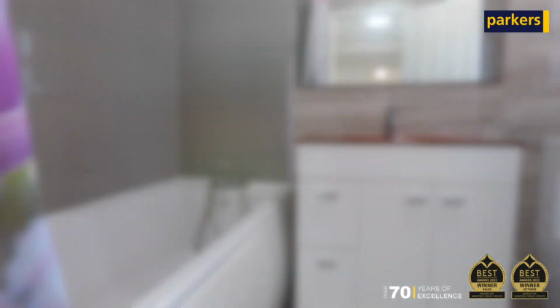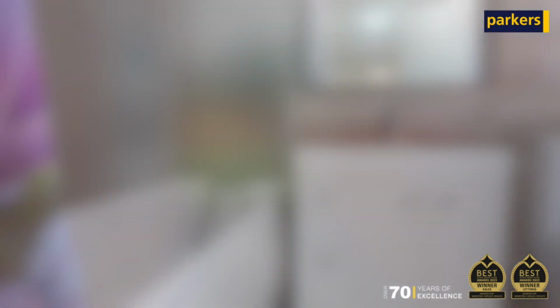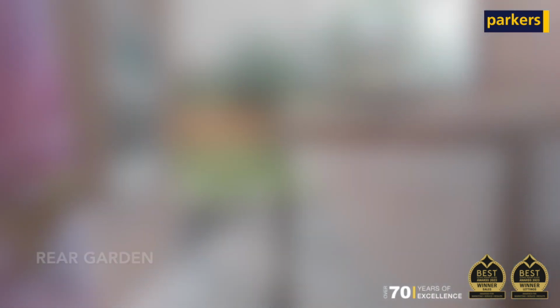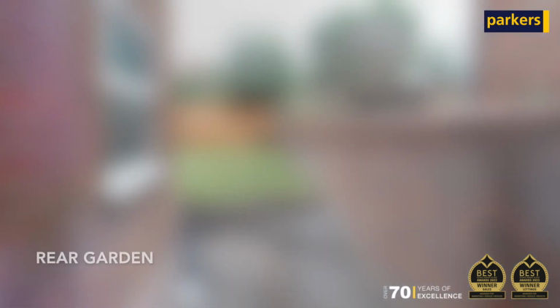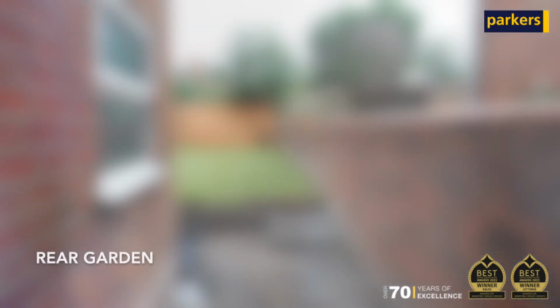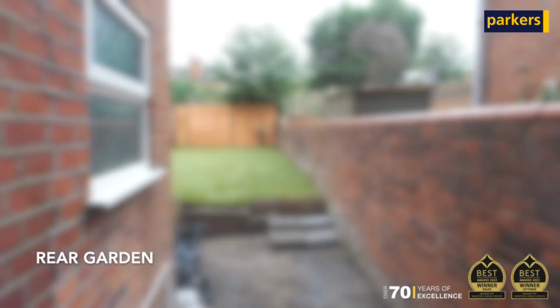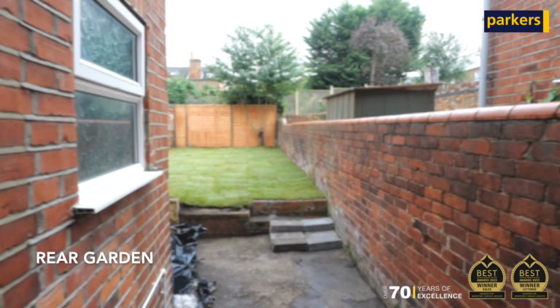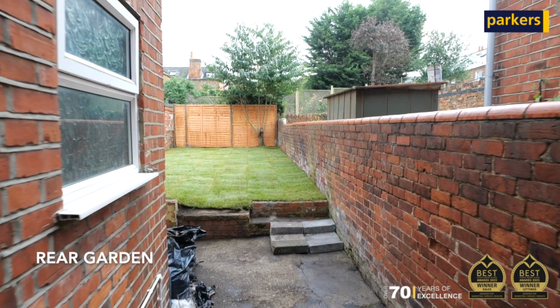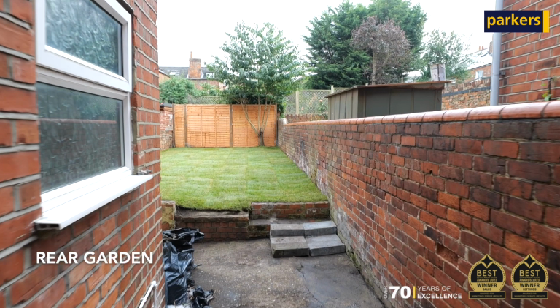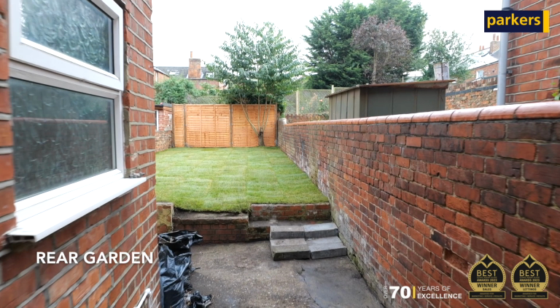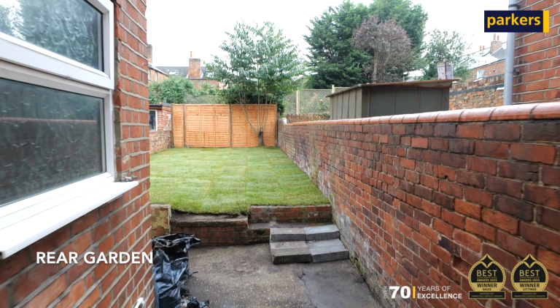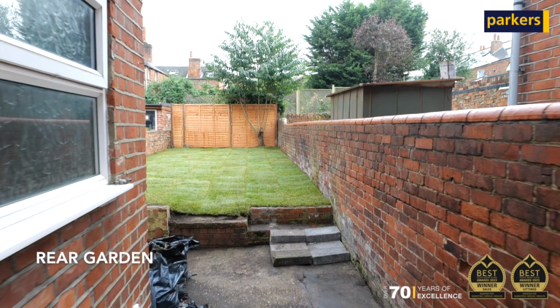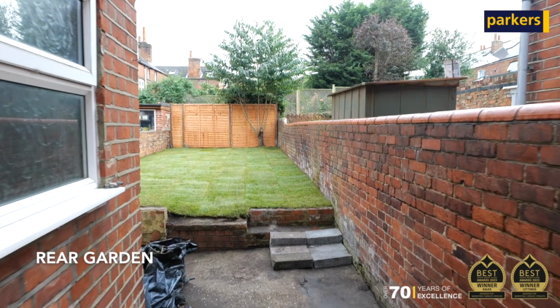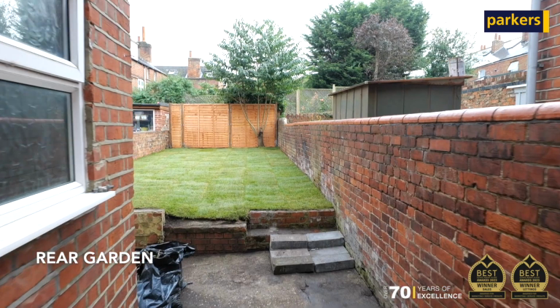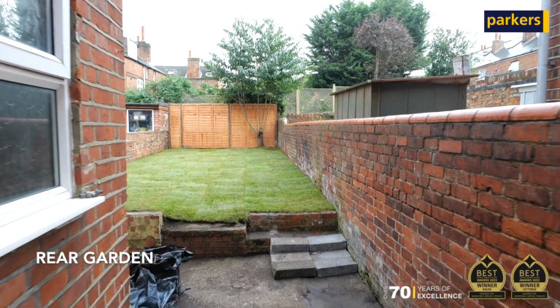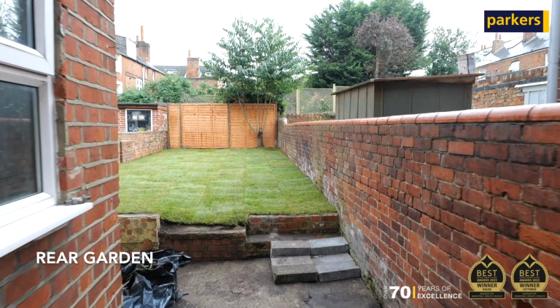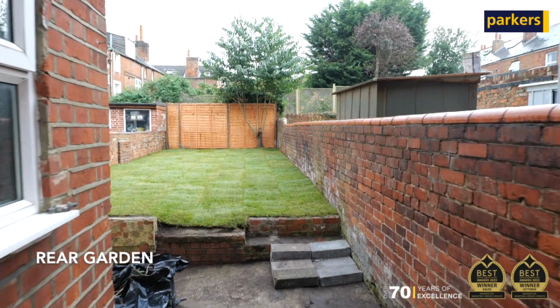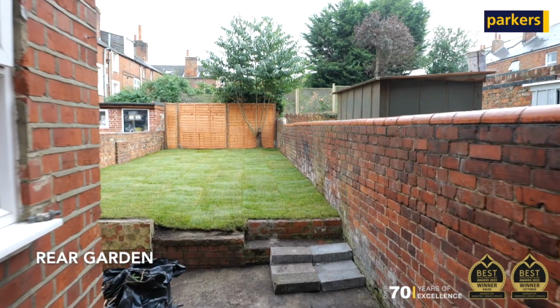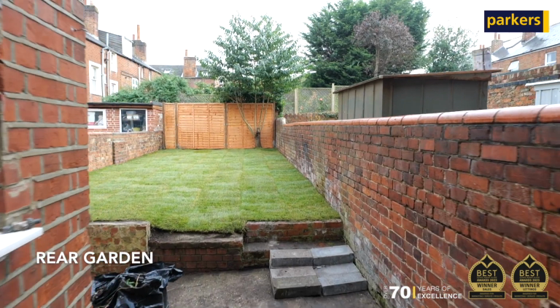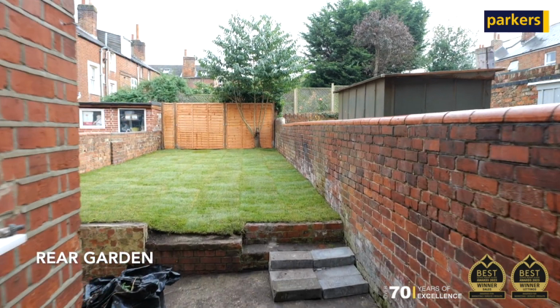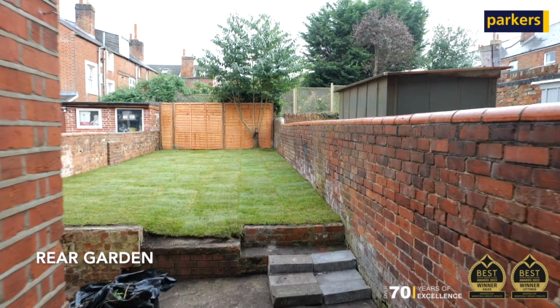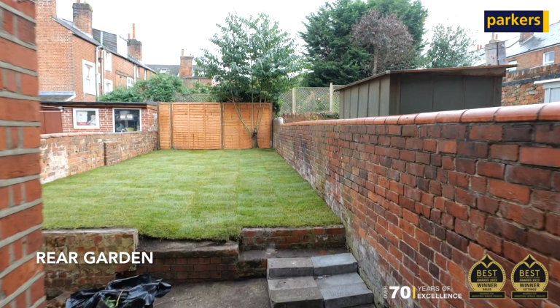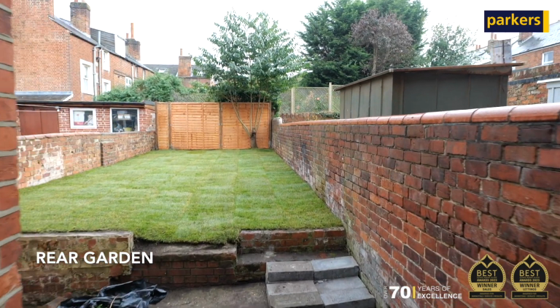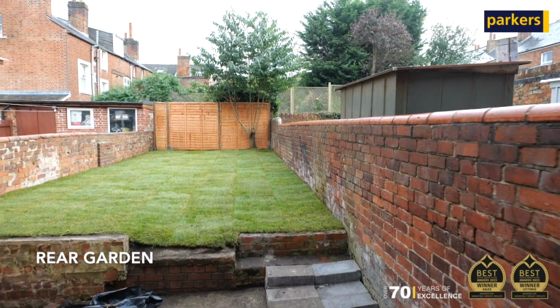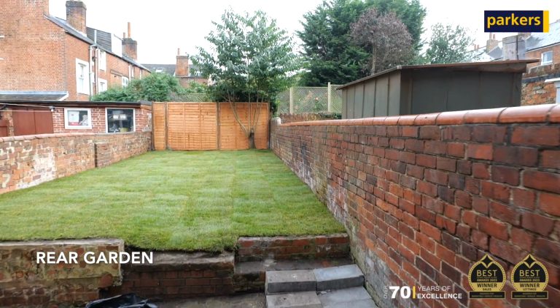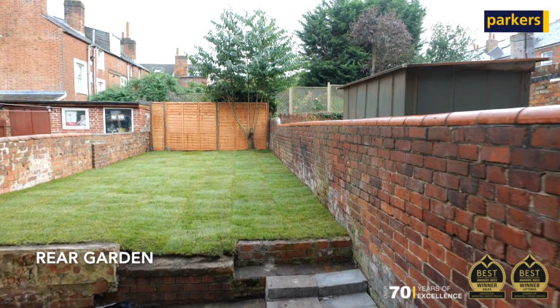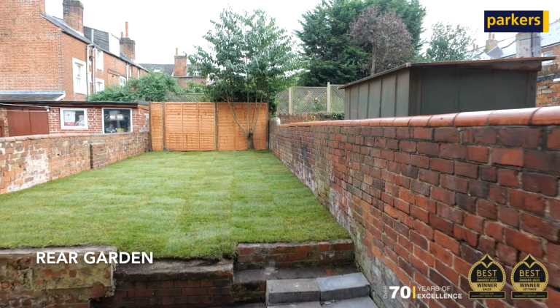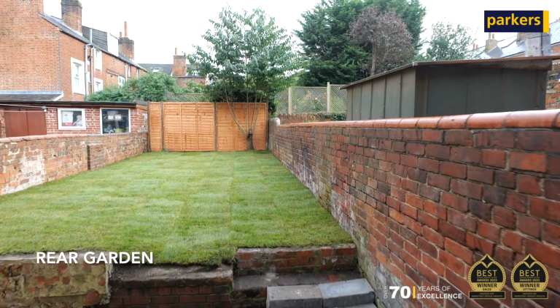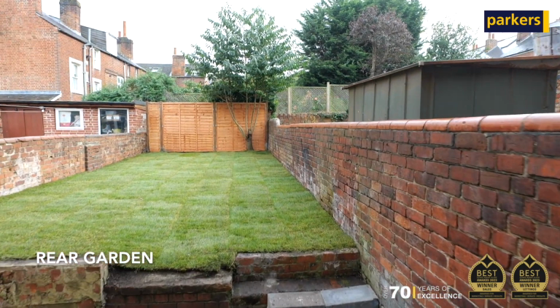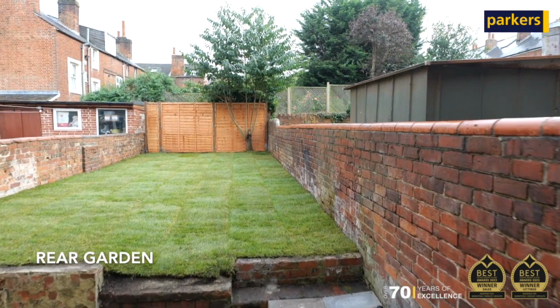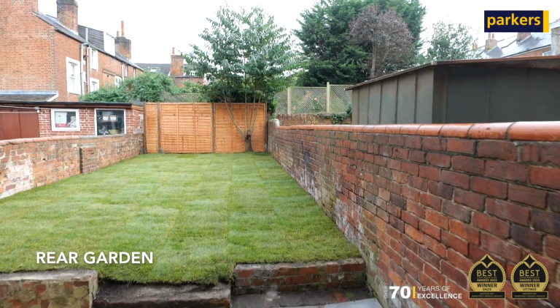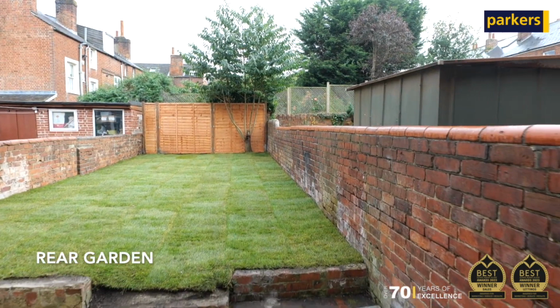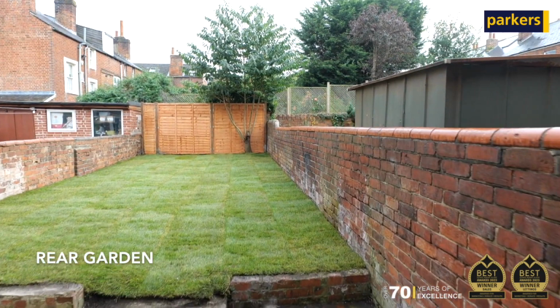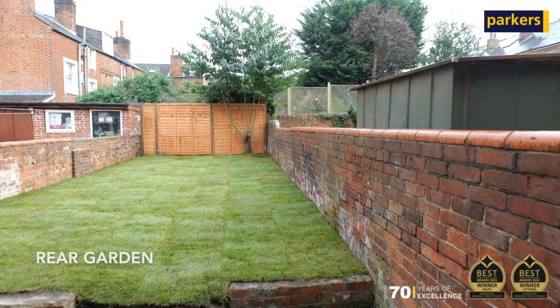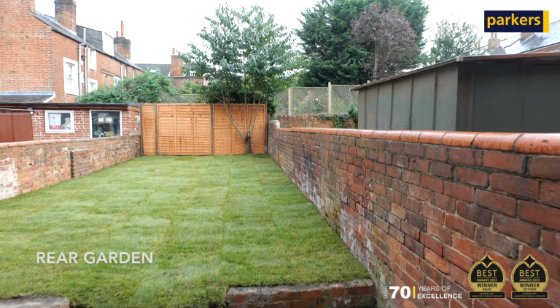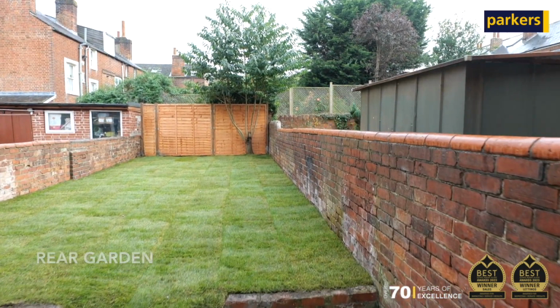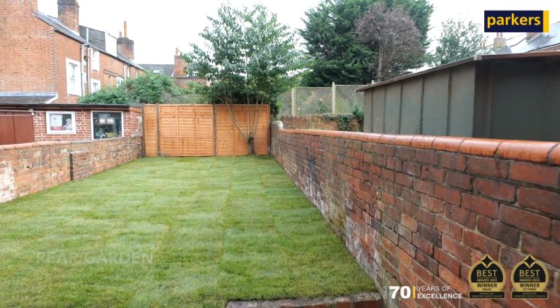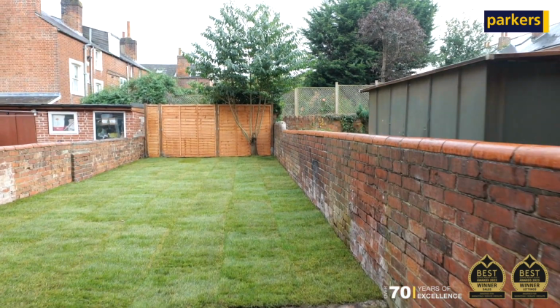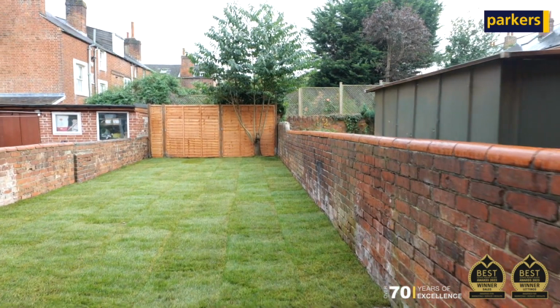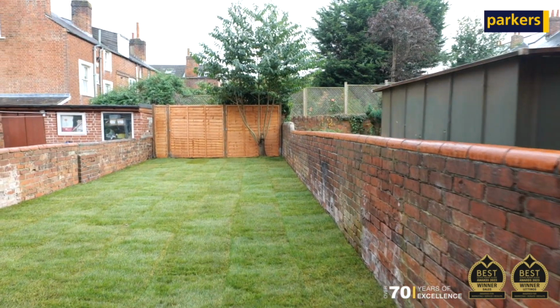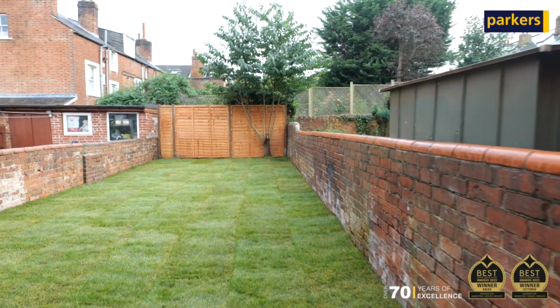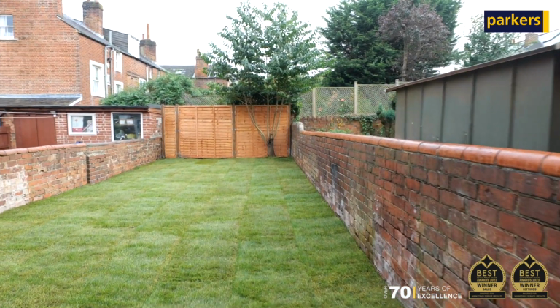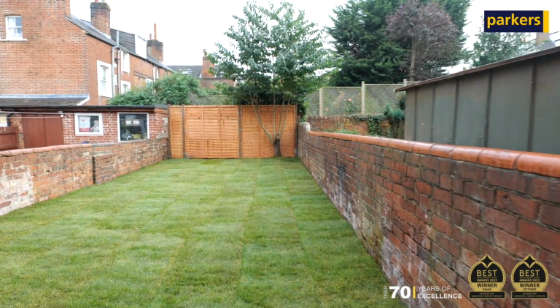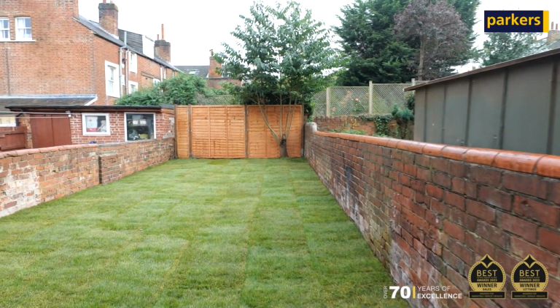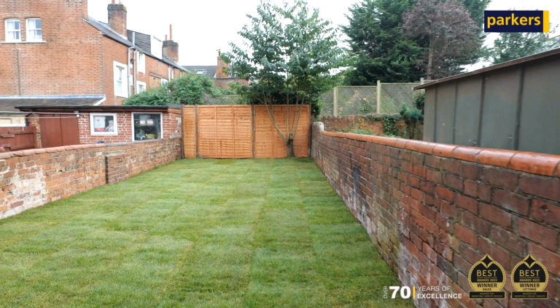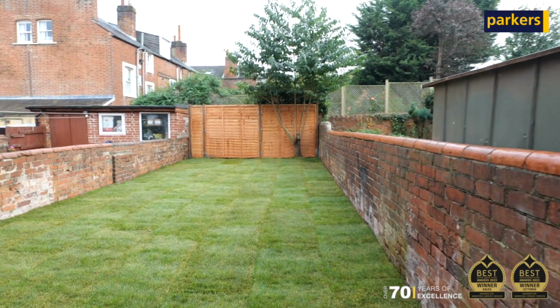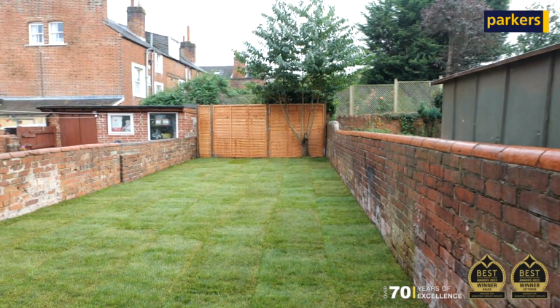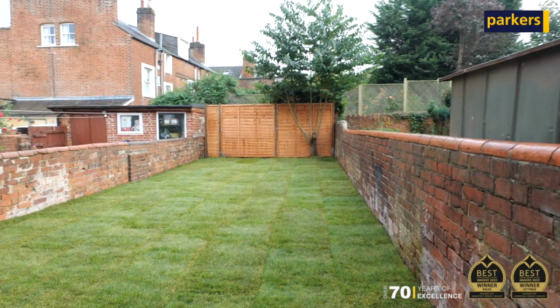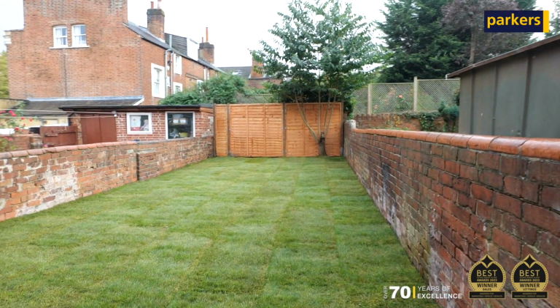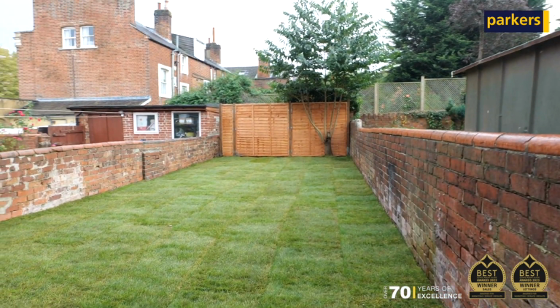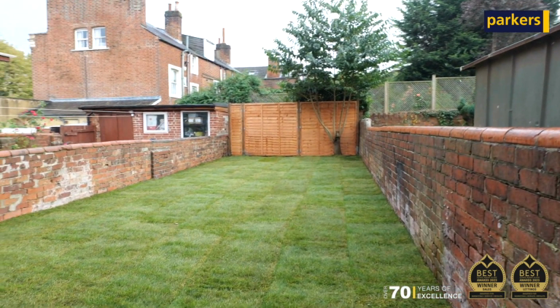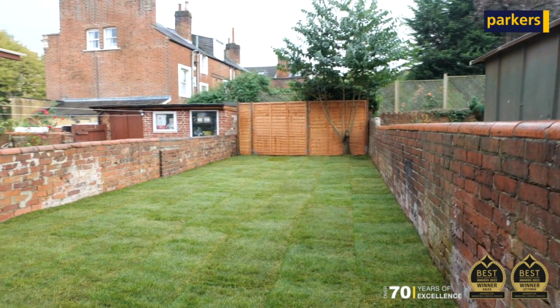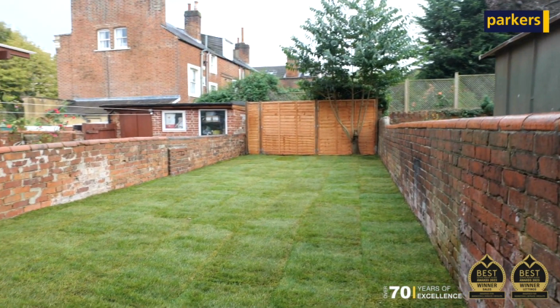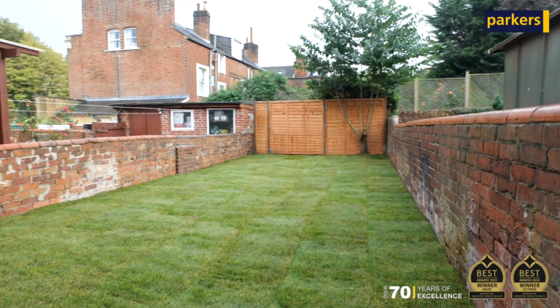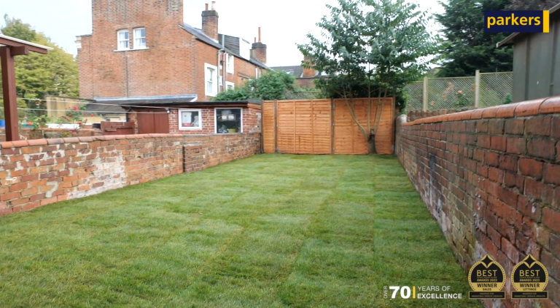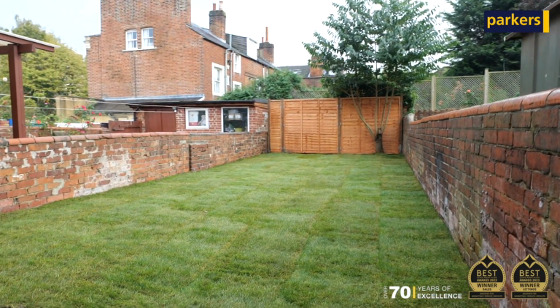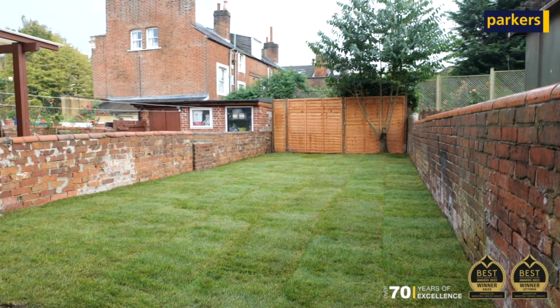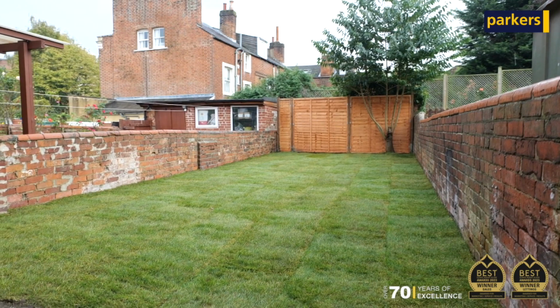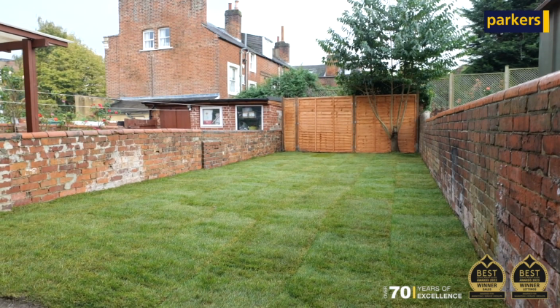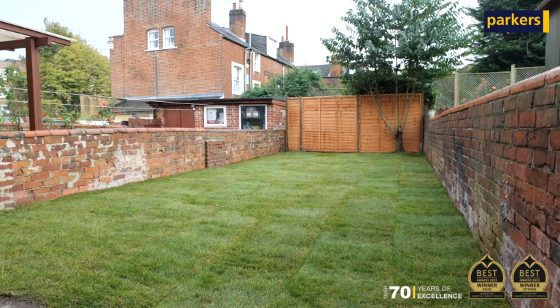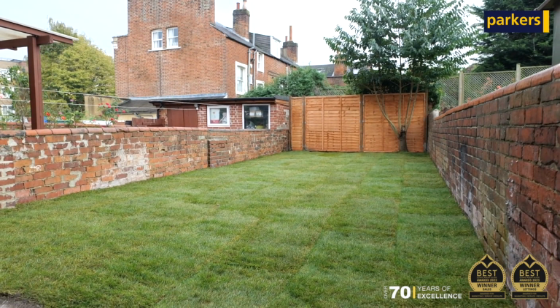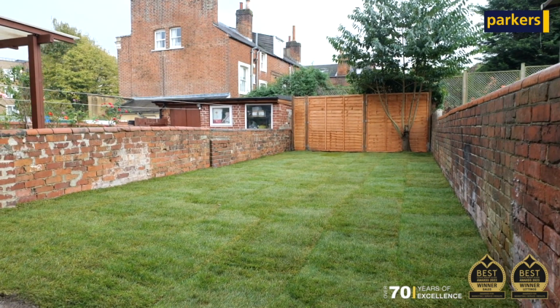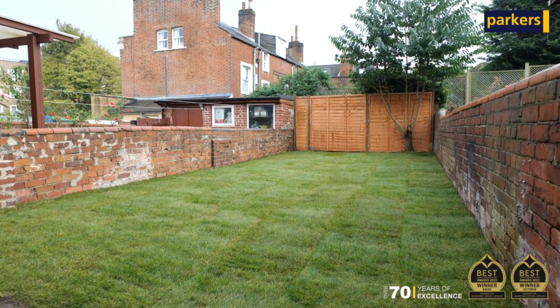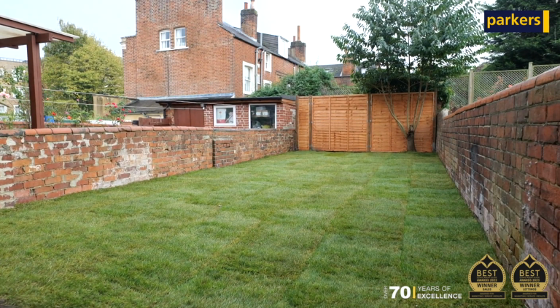To the rear of the property we have a low maintenance garden which has recently been redone and returfed.